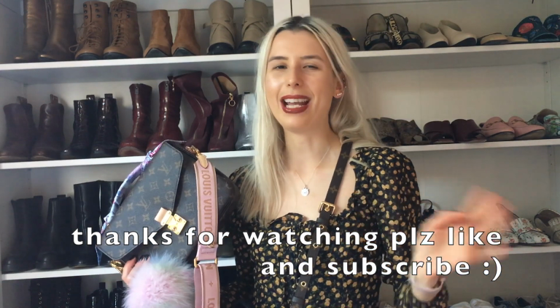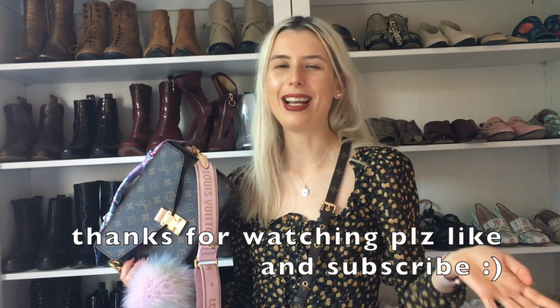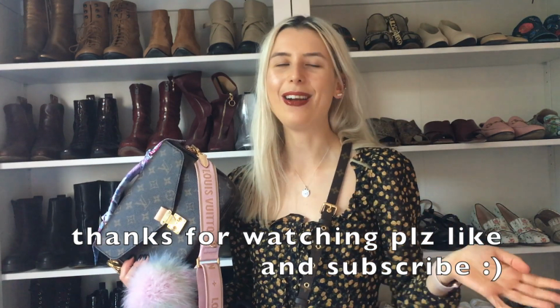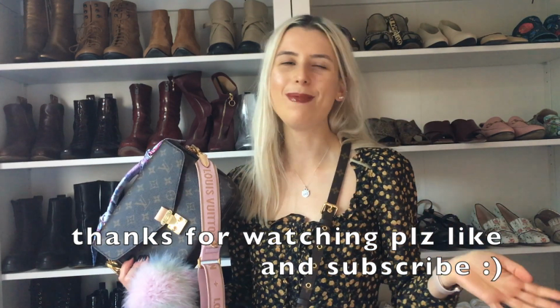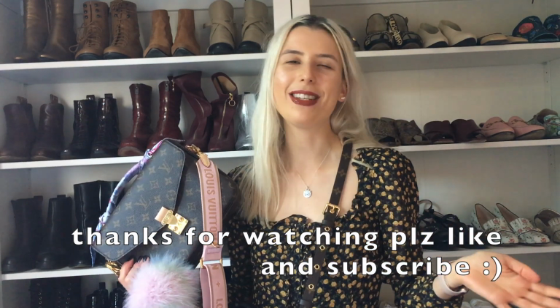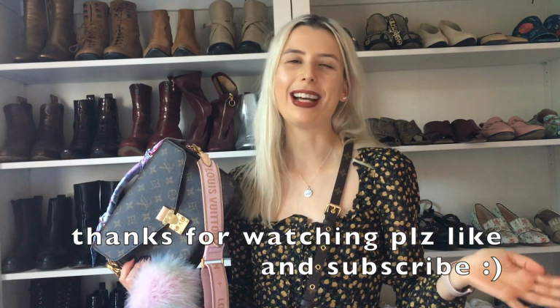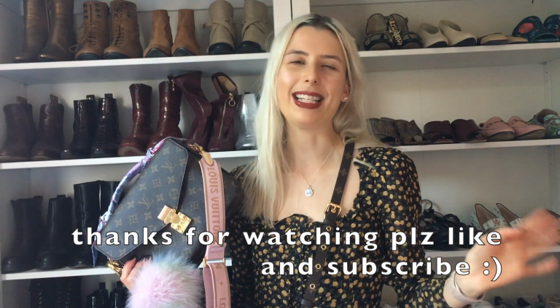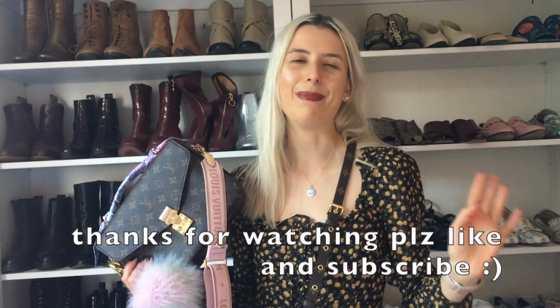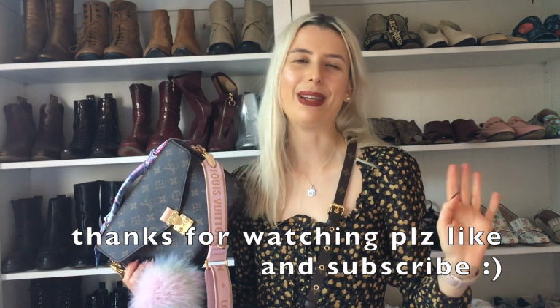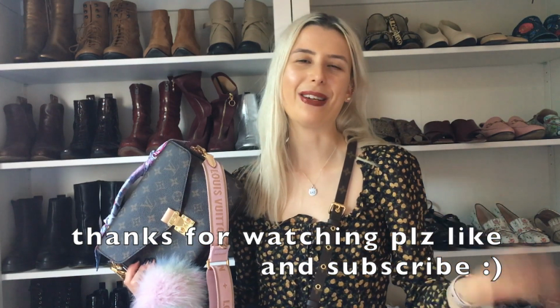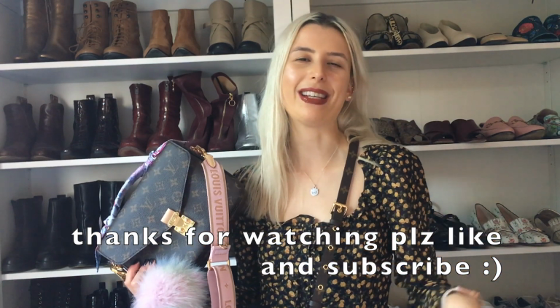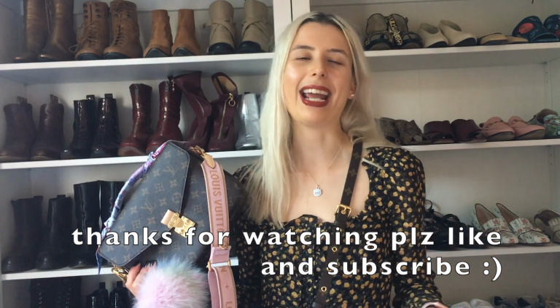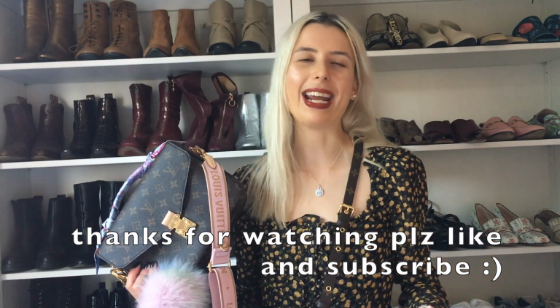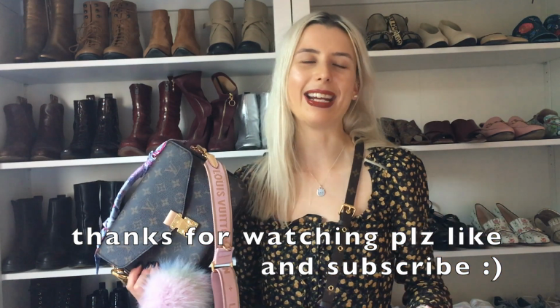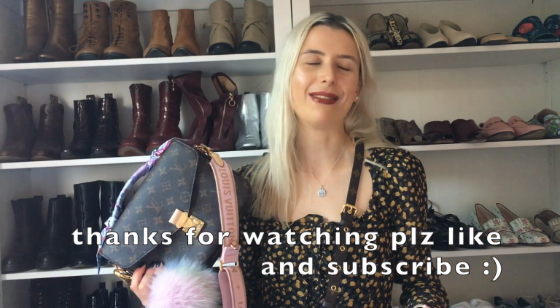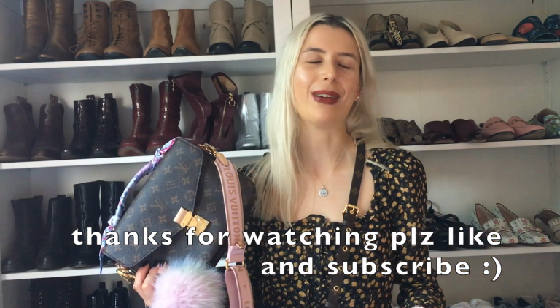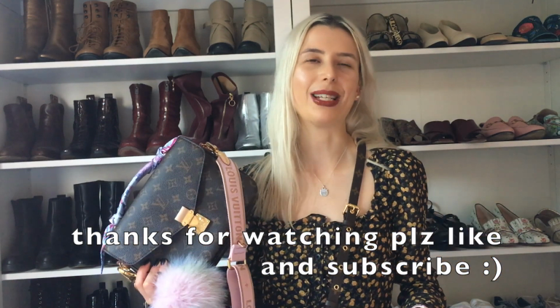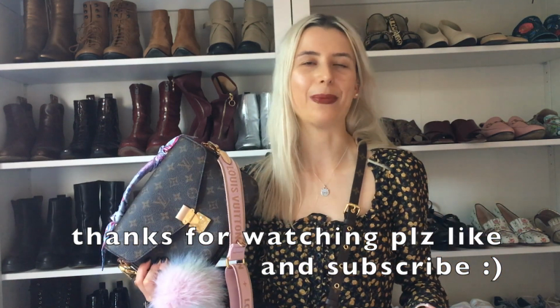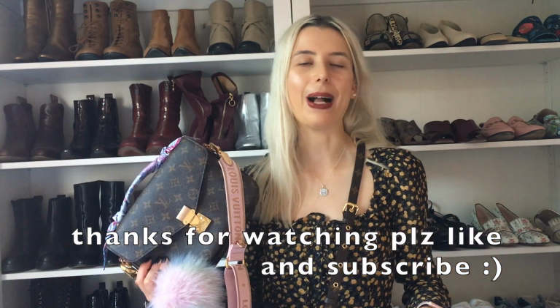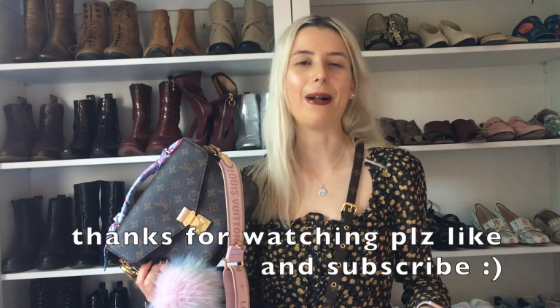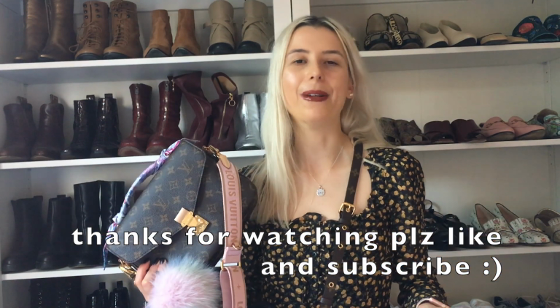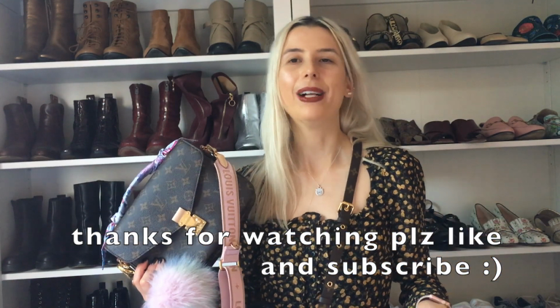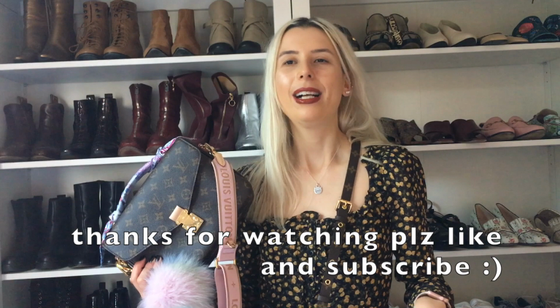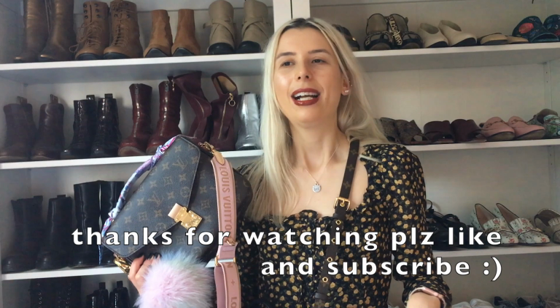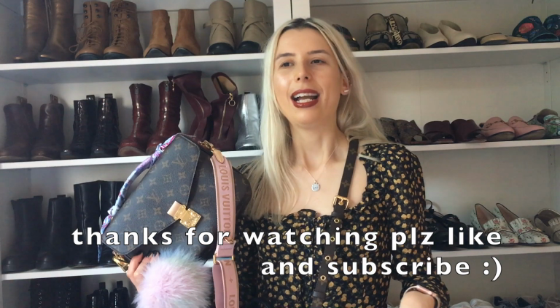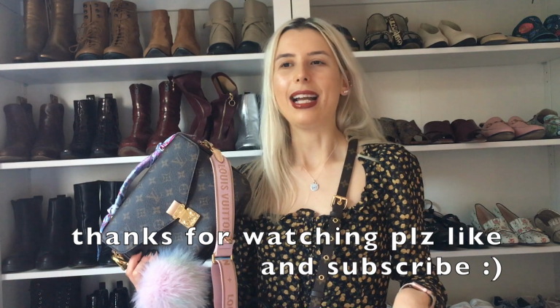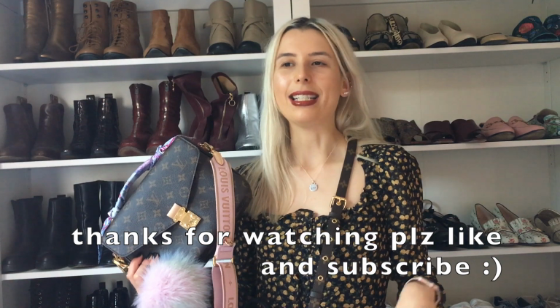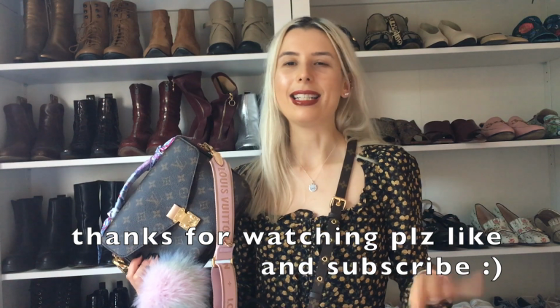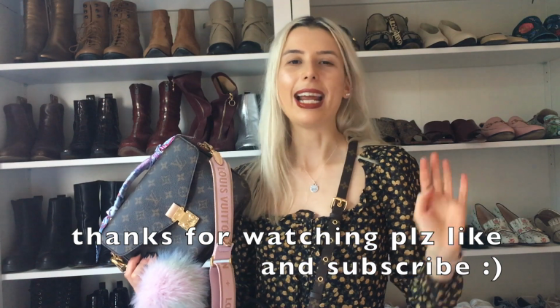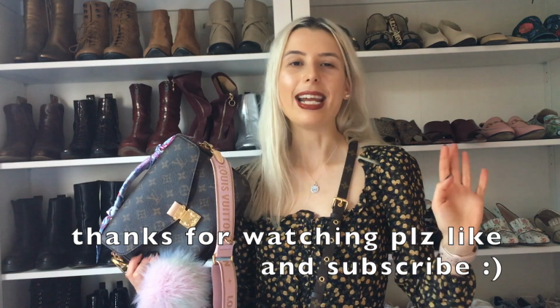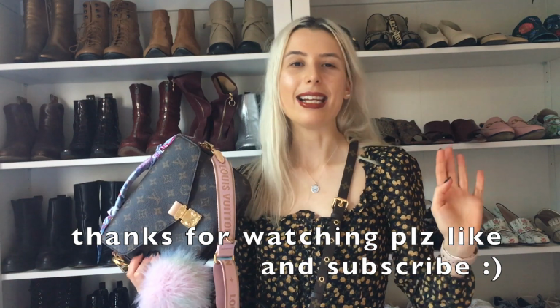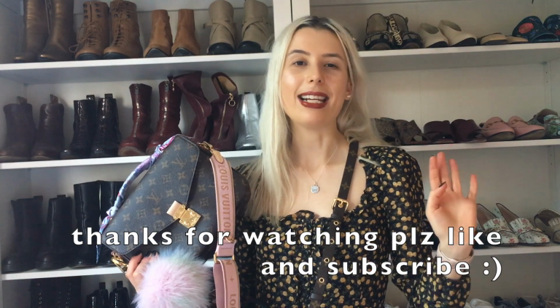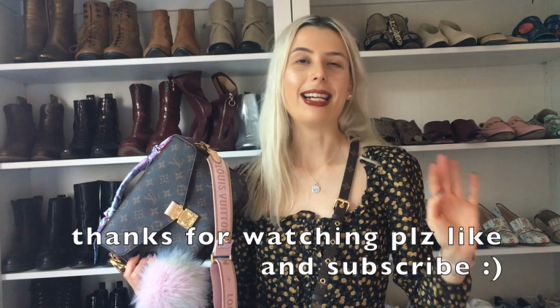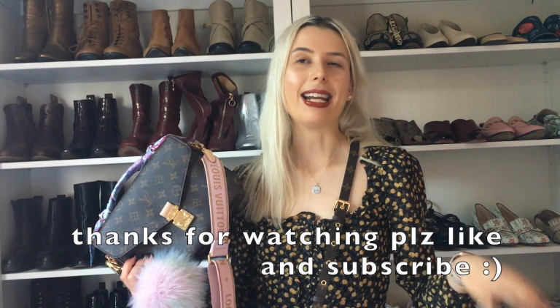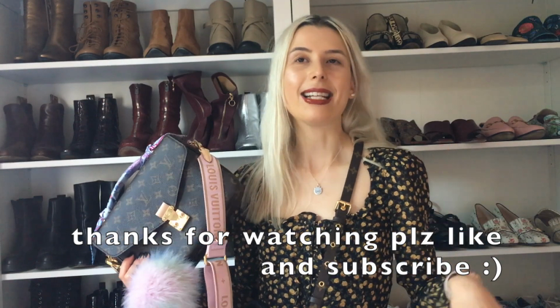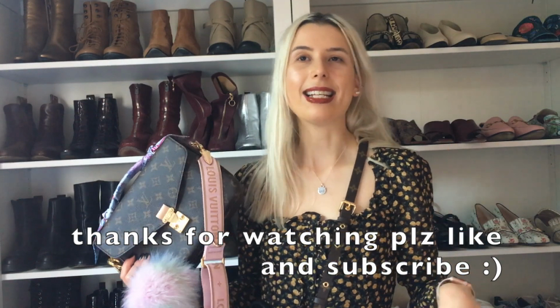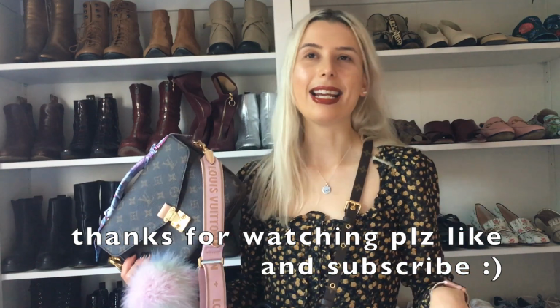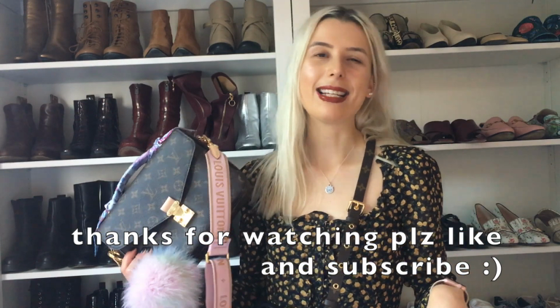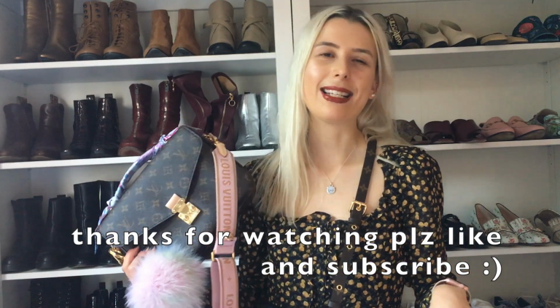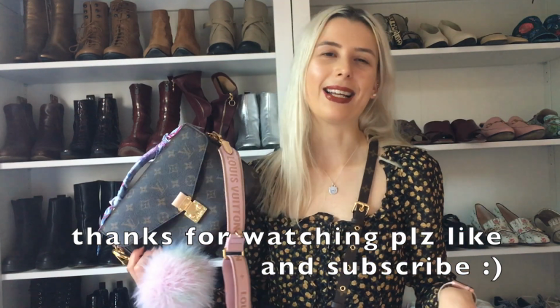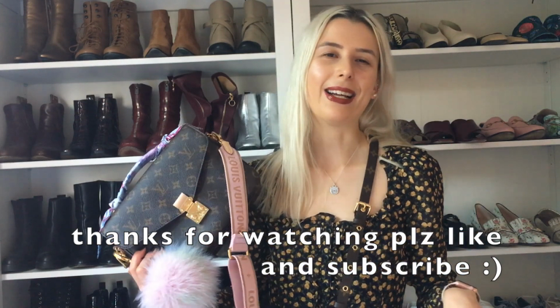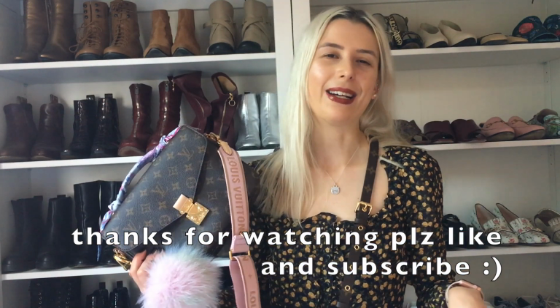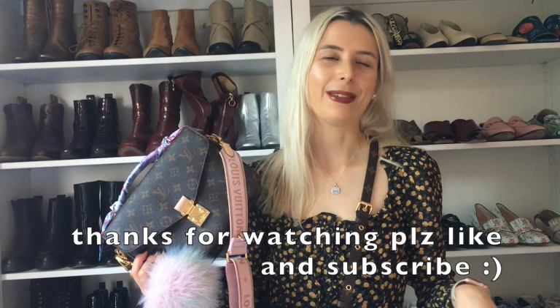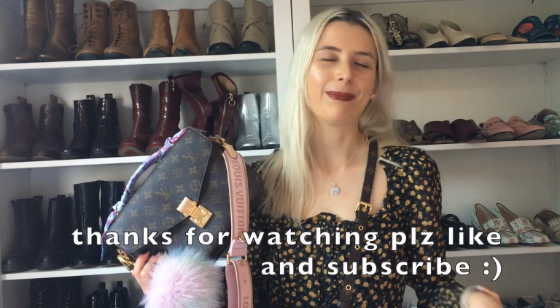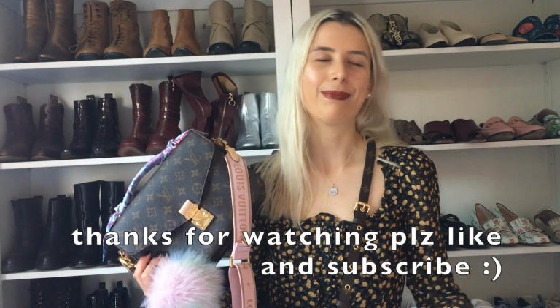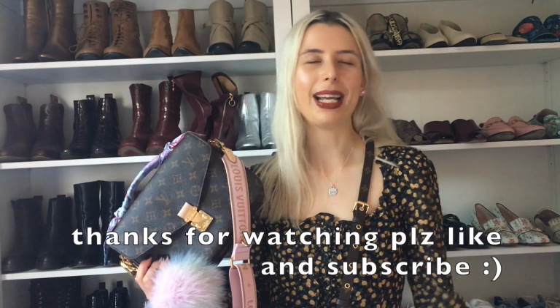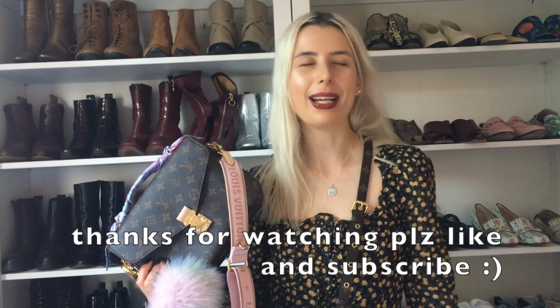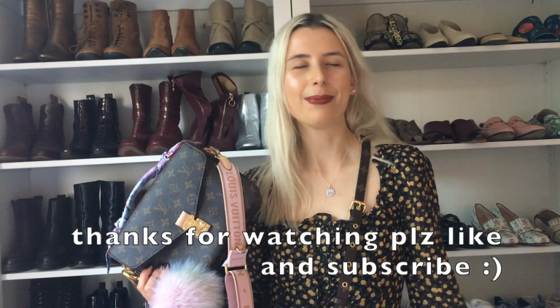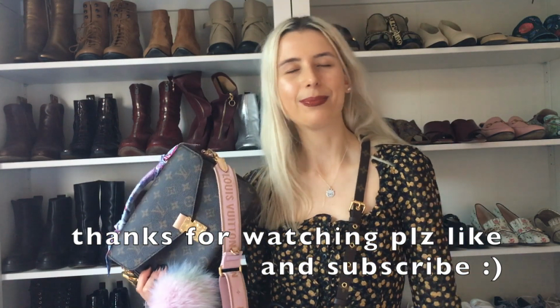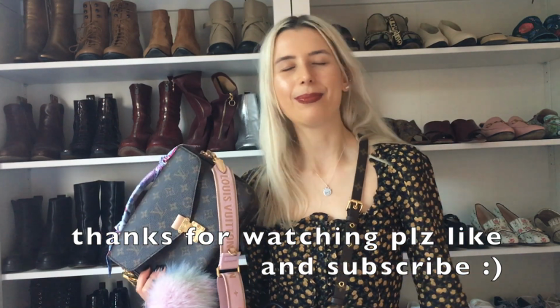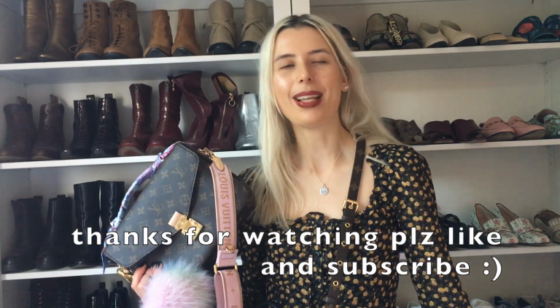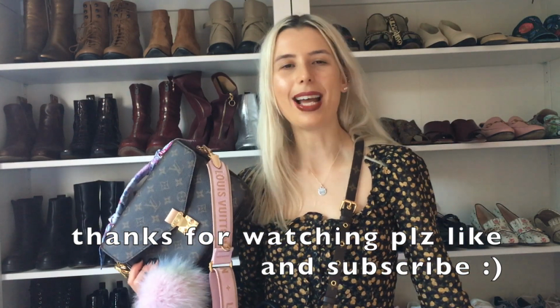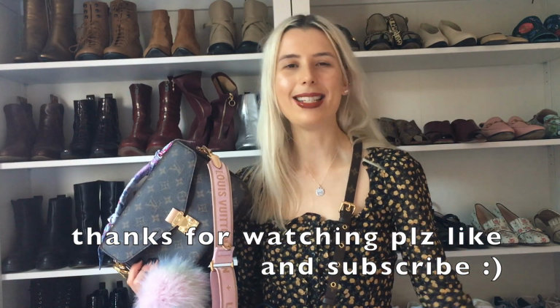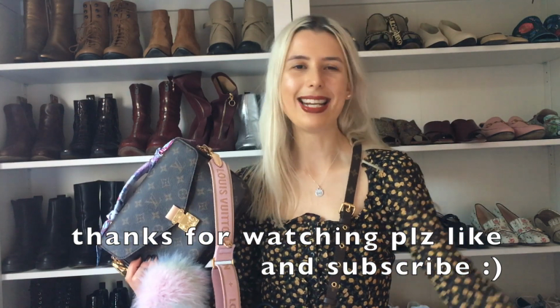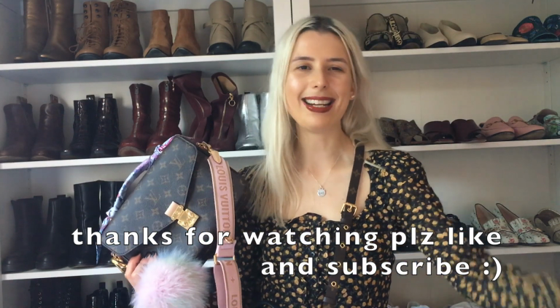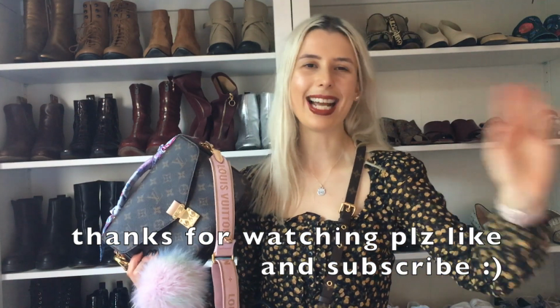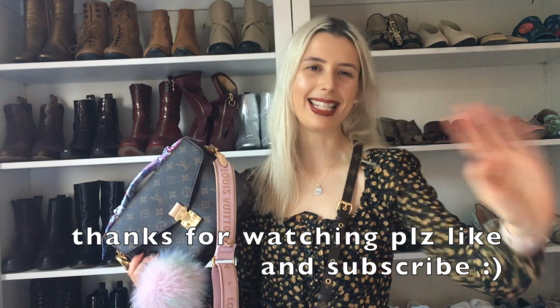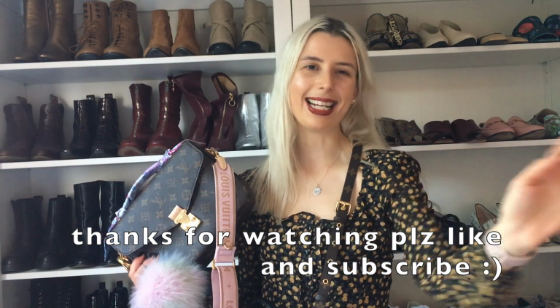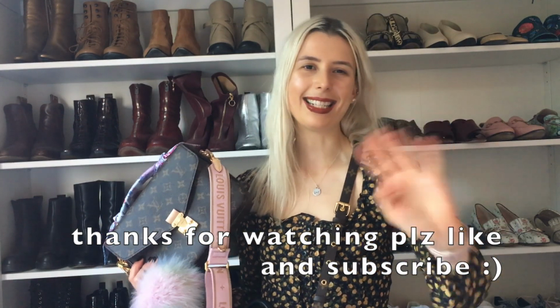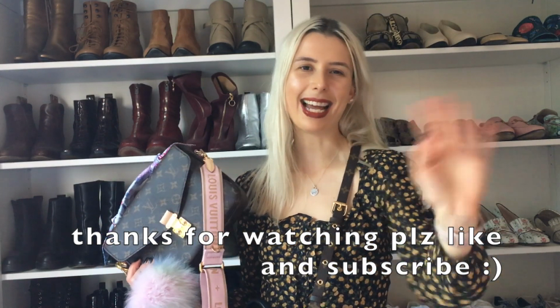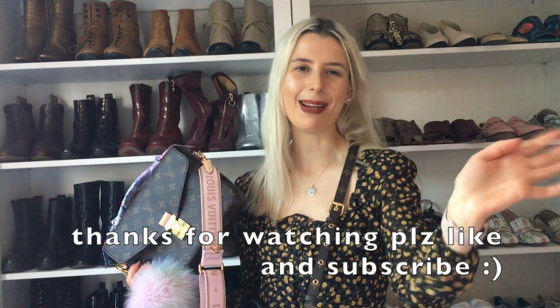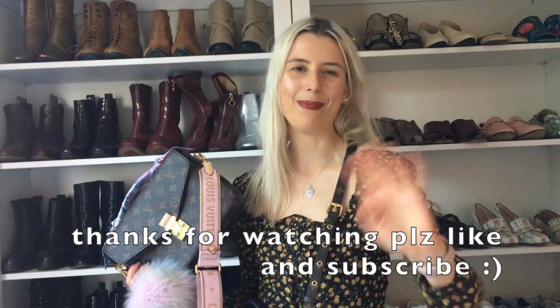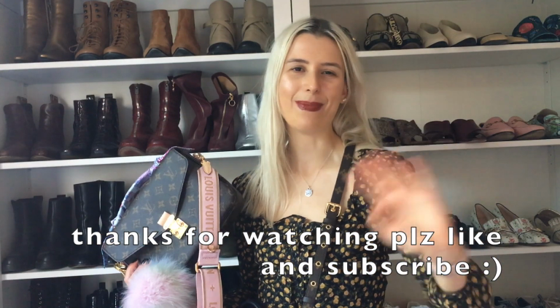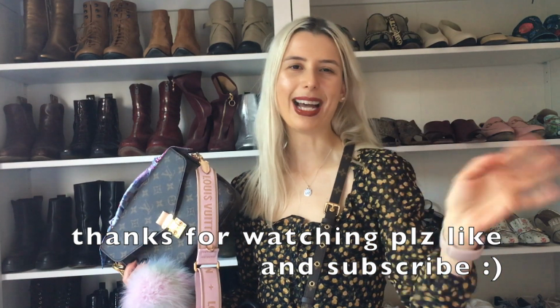I hope you guys have been okay and just taking it easy. I'll see you guys next time. Bye.